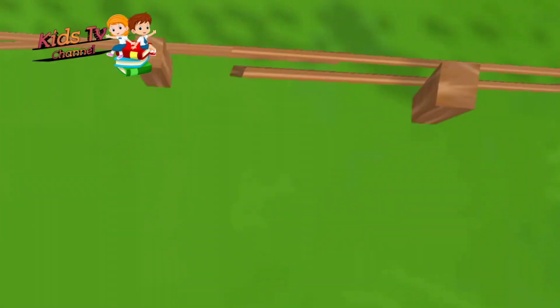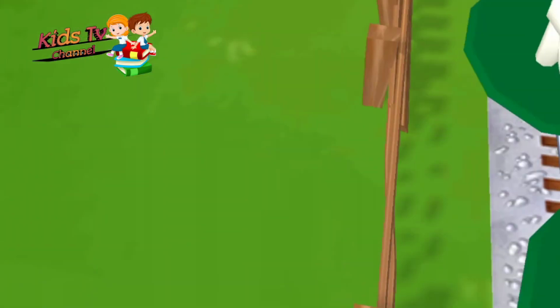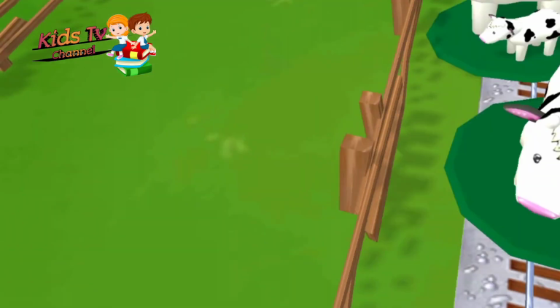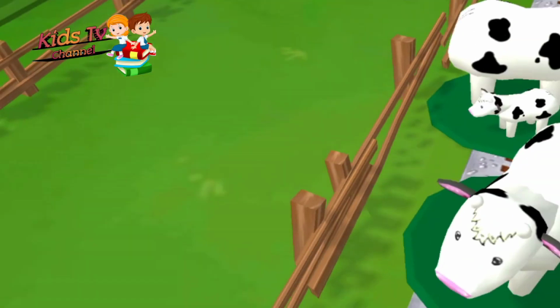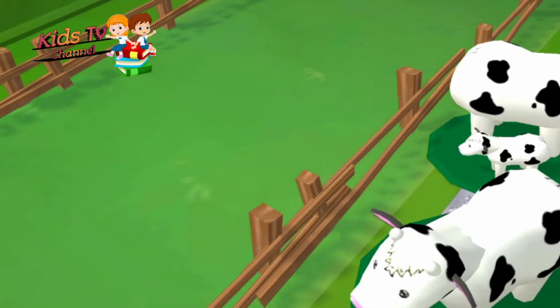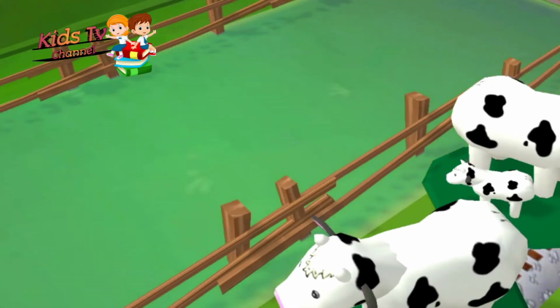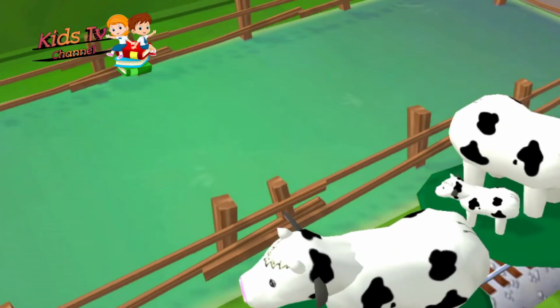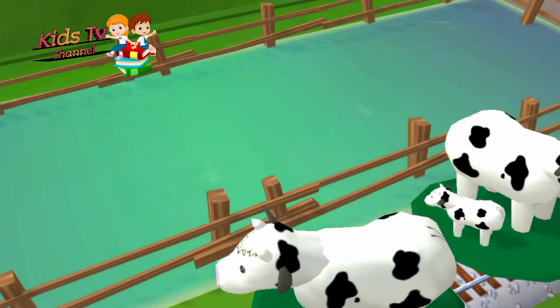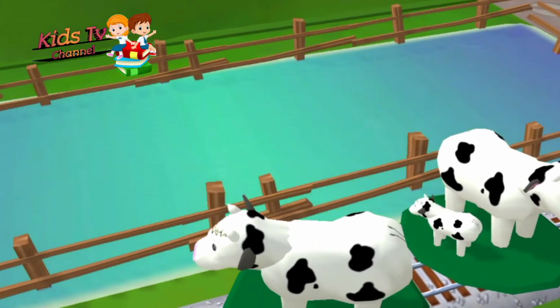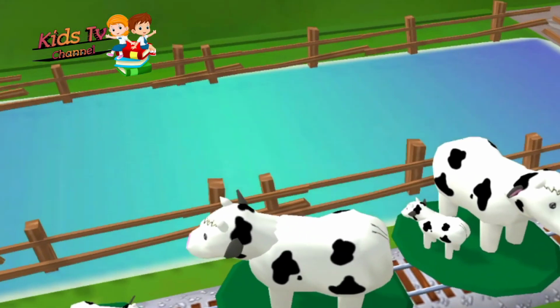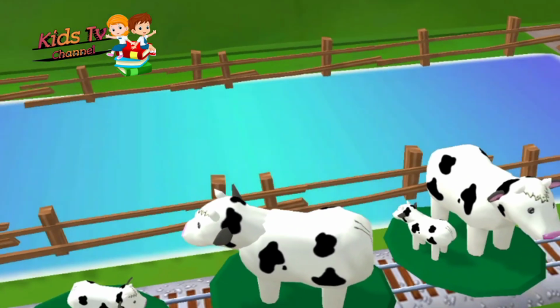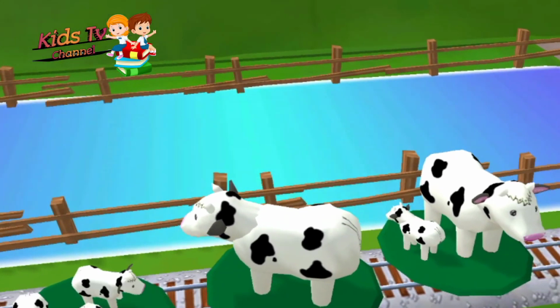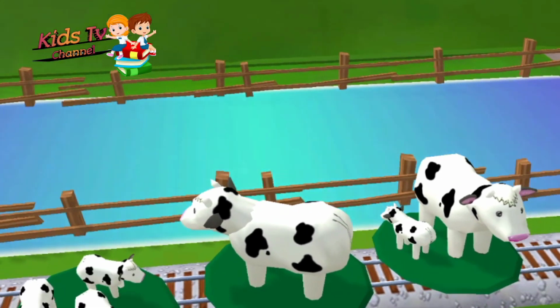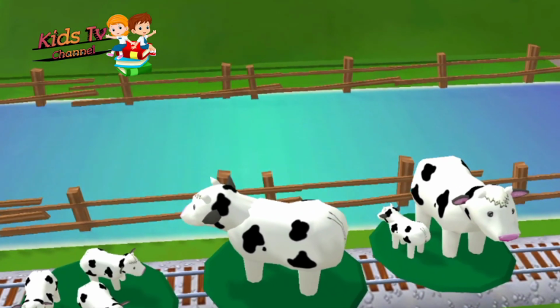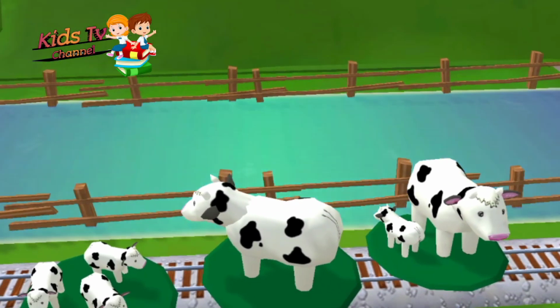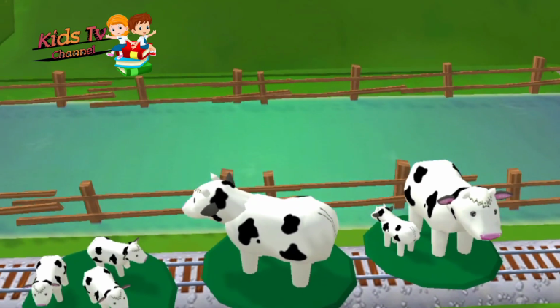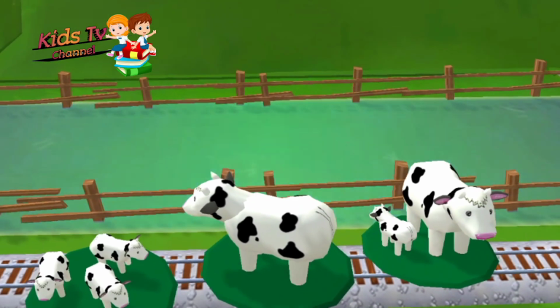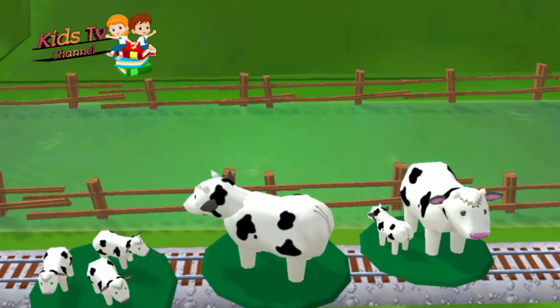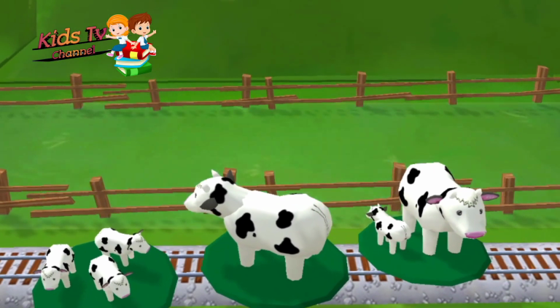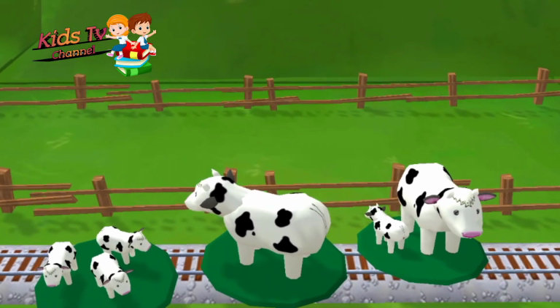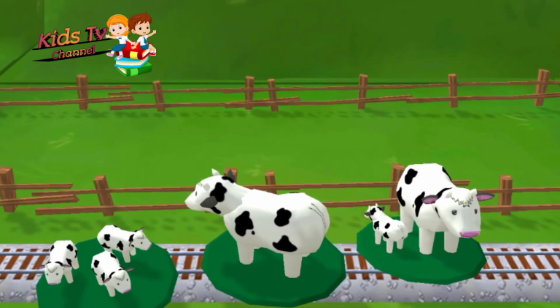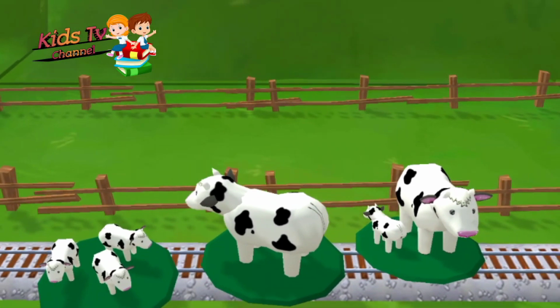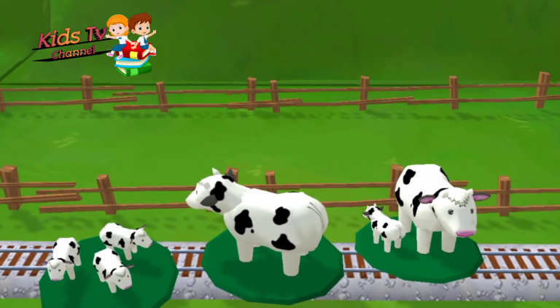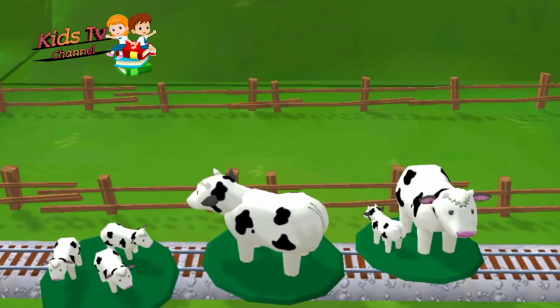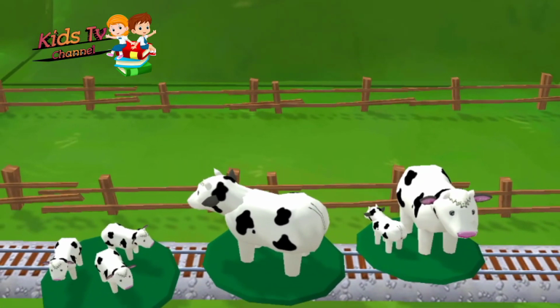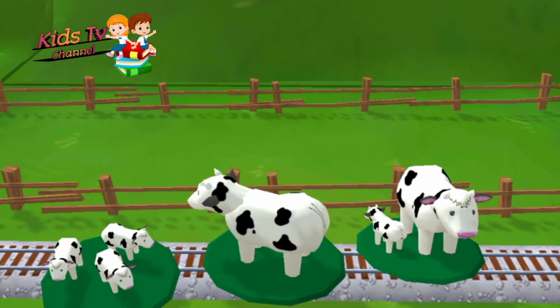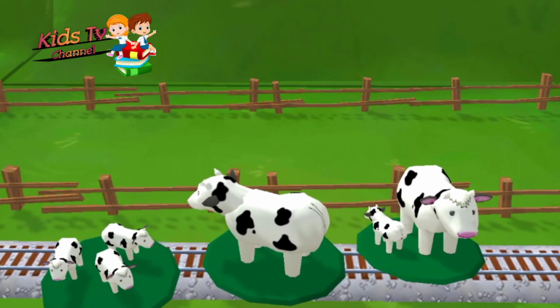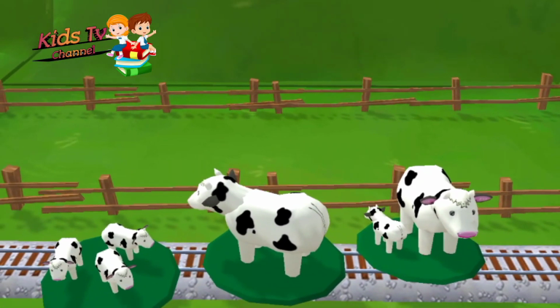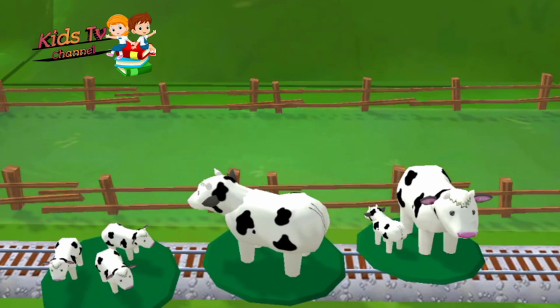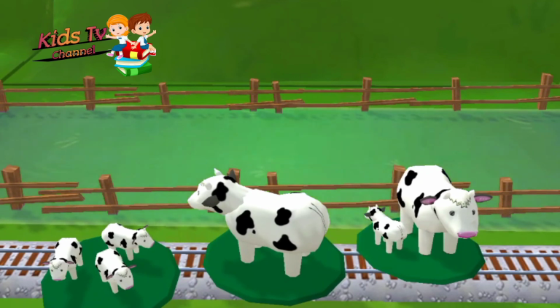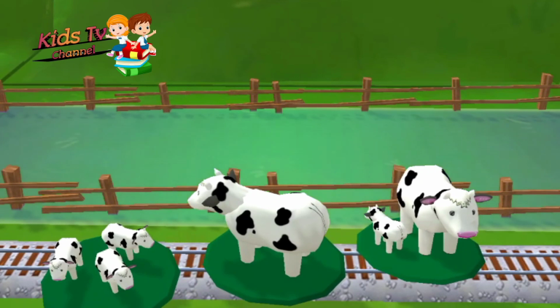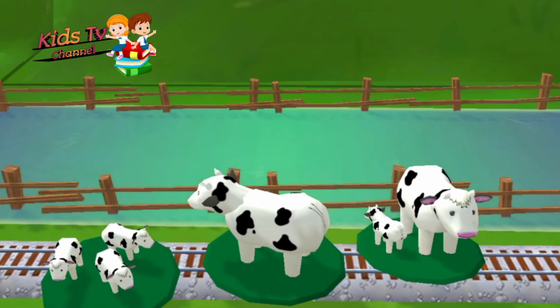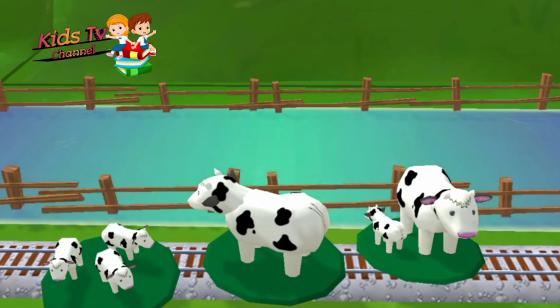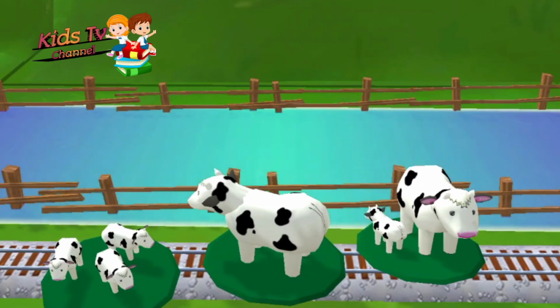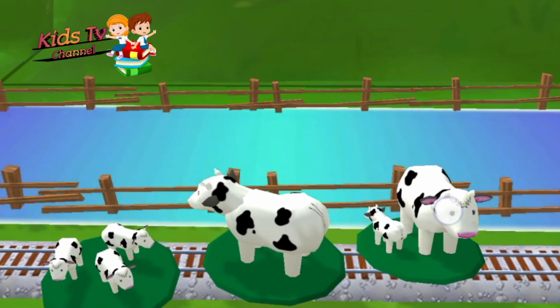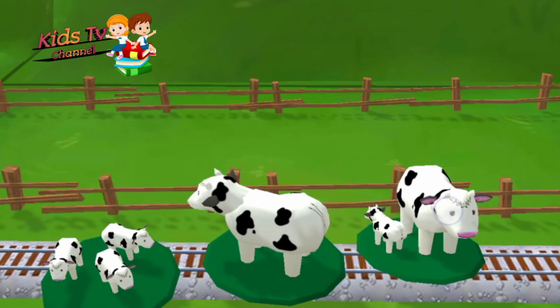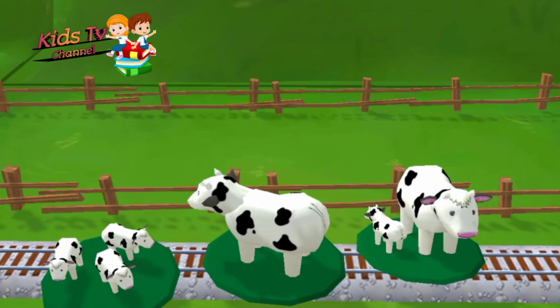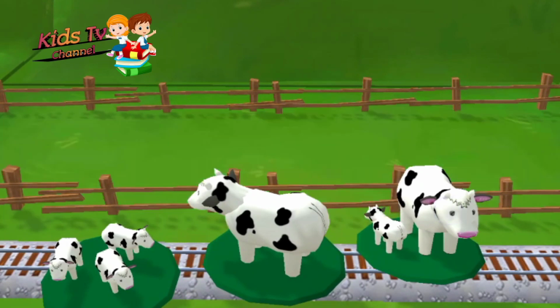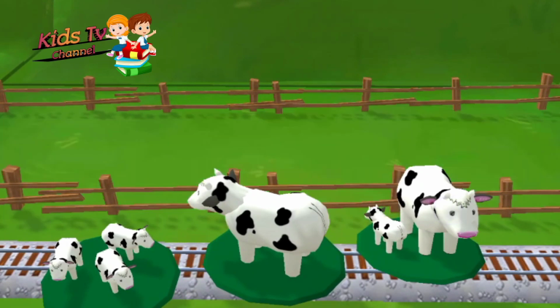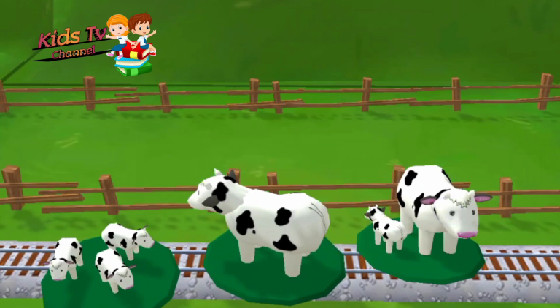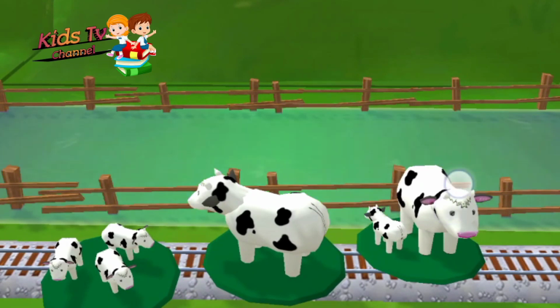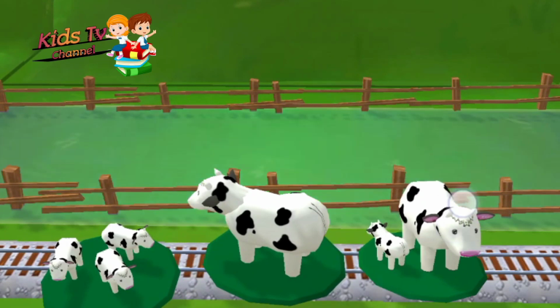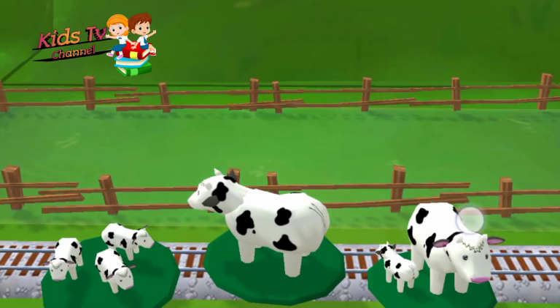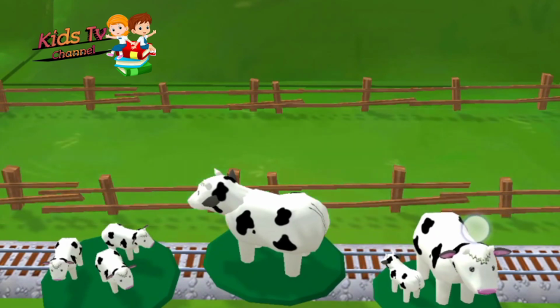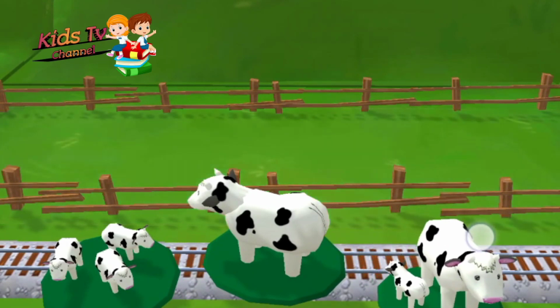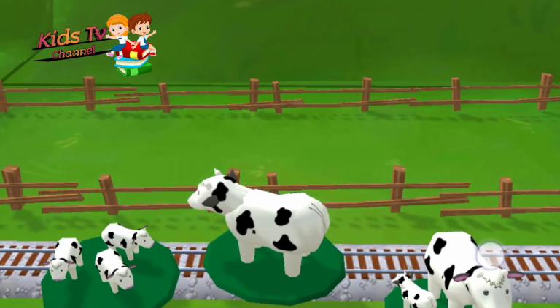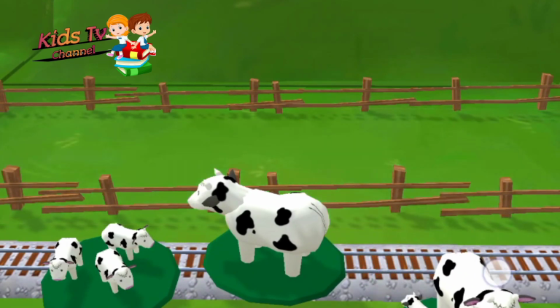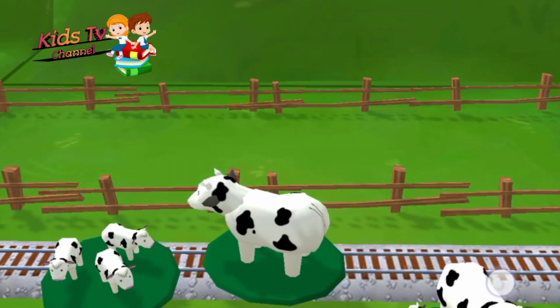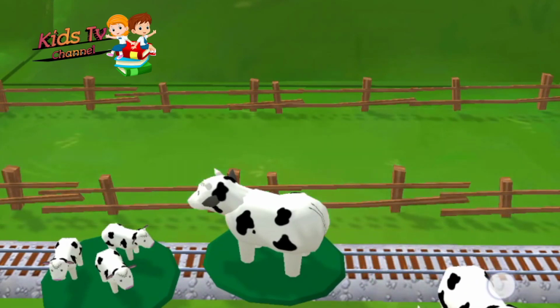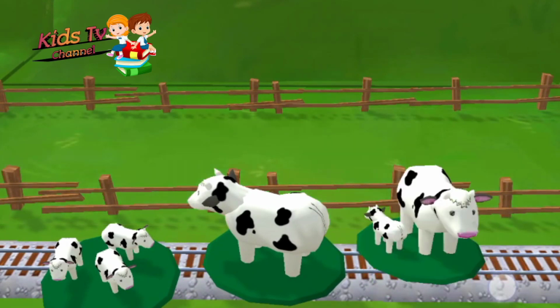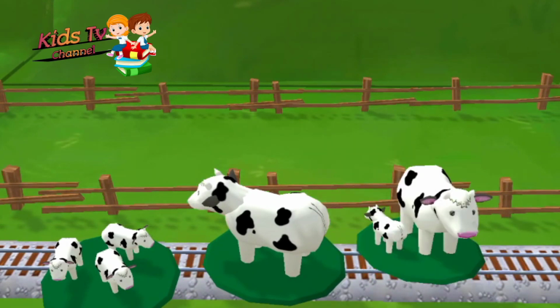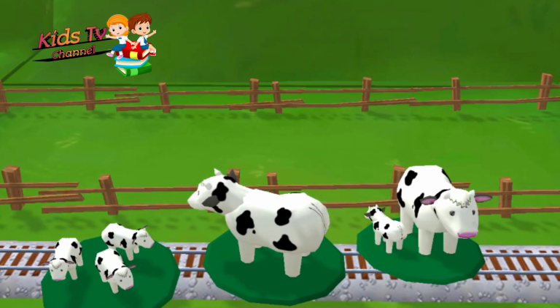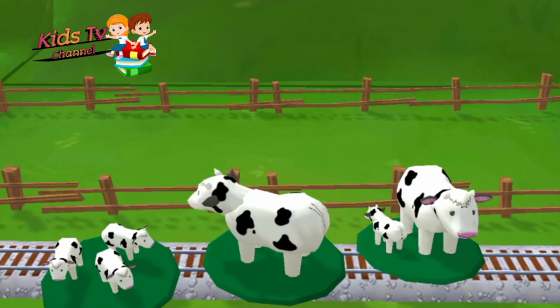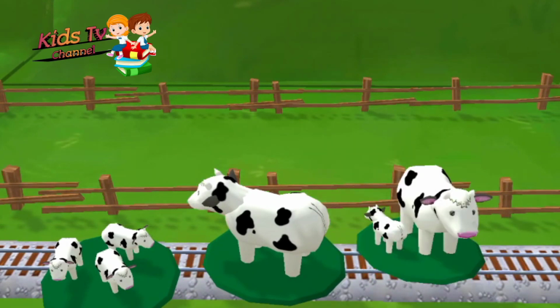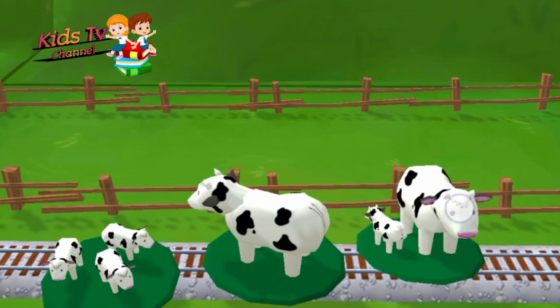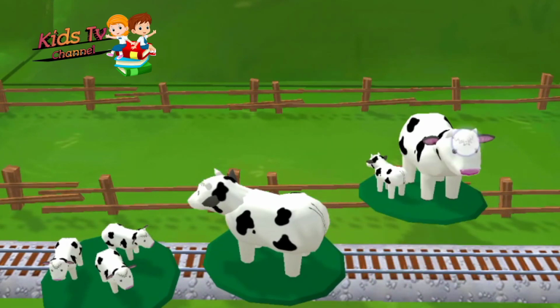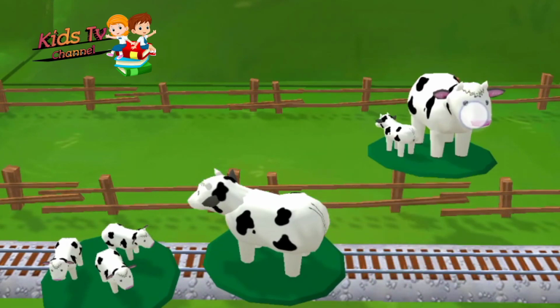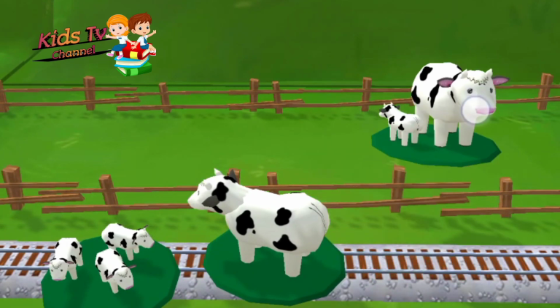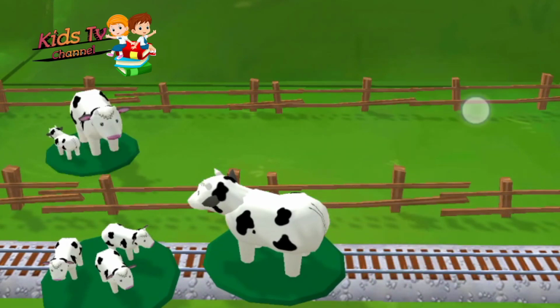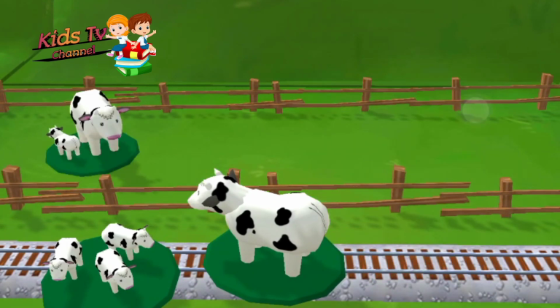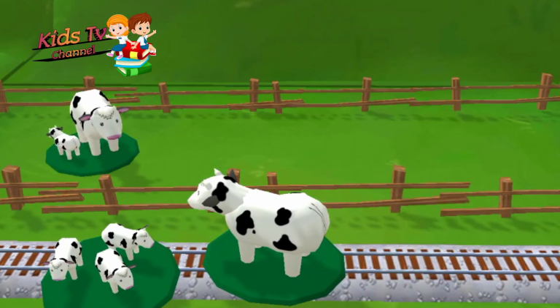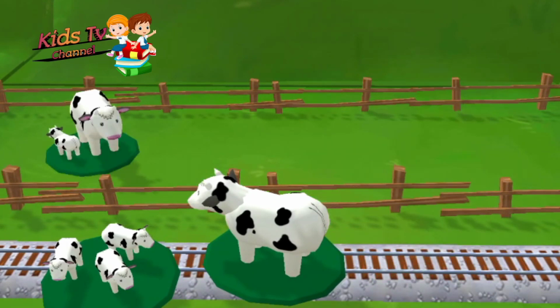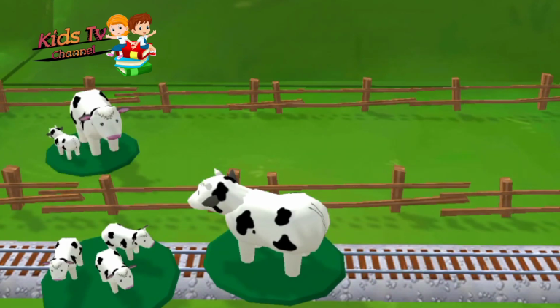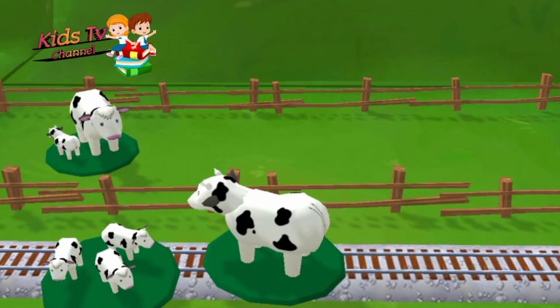Oh no! It looks like something's blocking the tracks! Can you move it out of the way? That's awesome! Super!